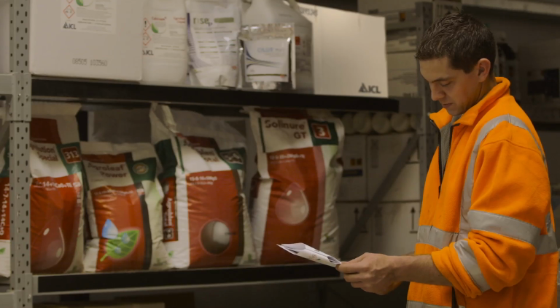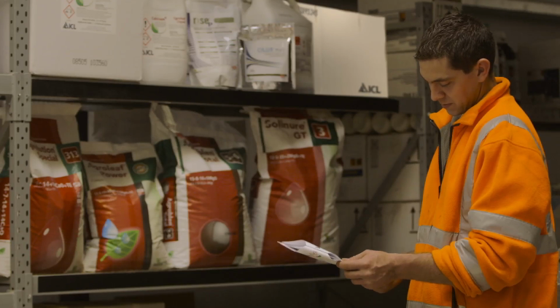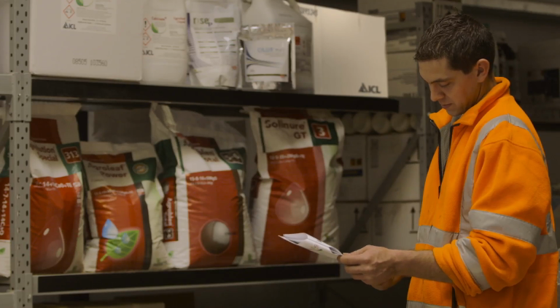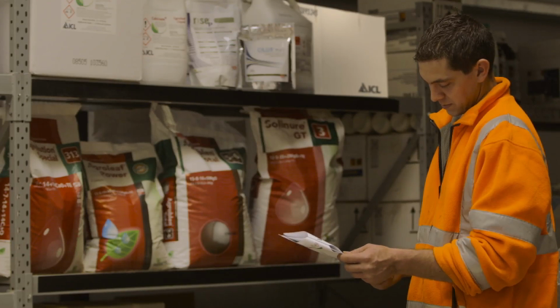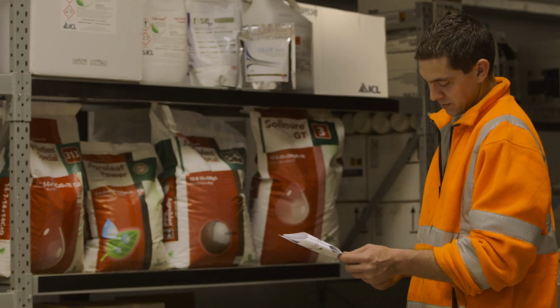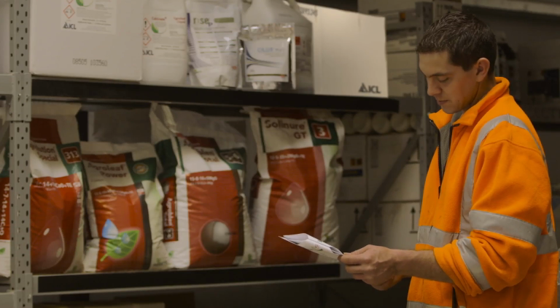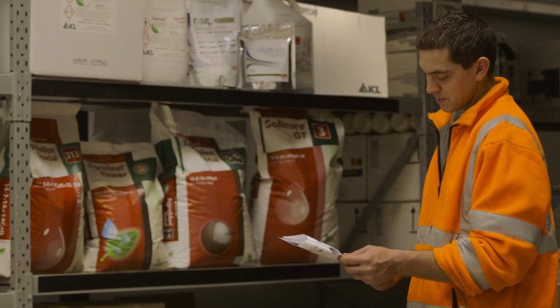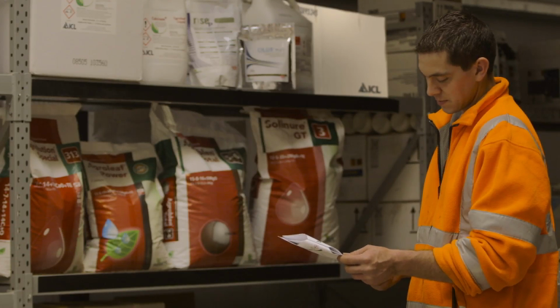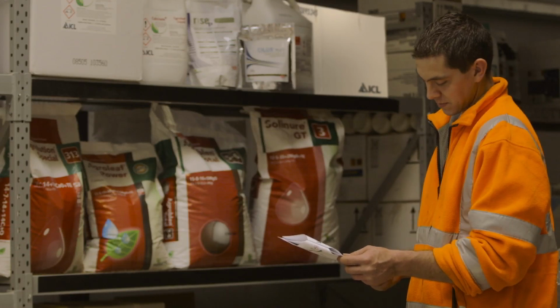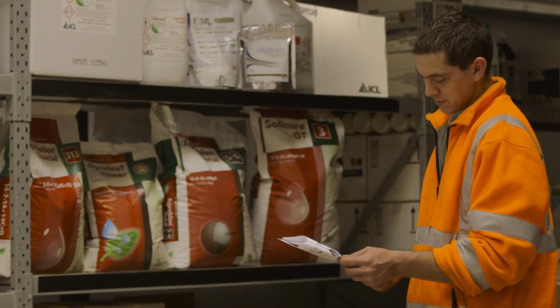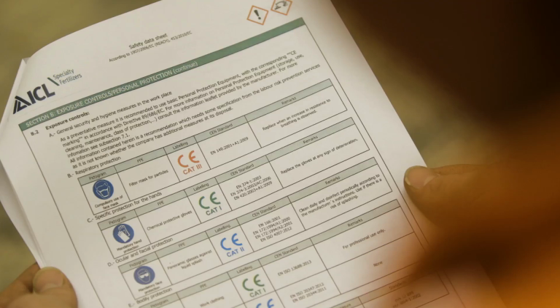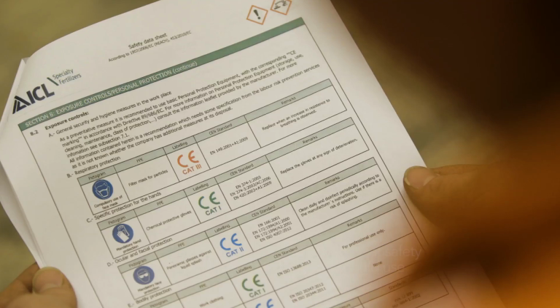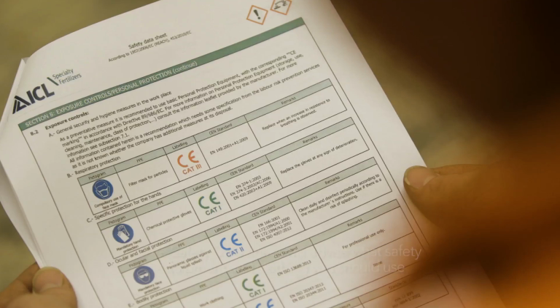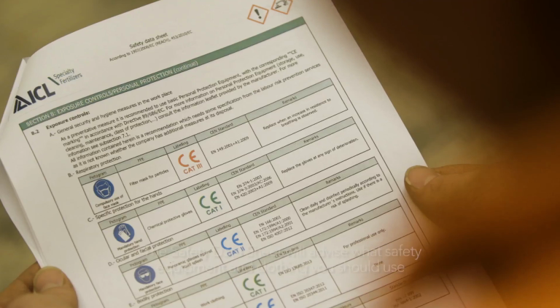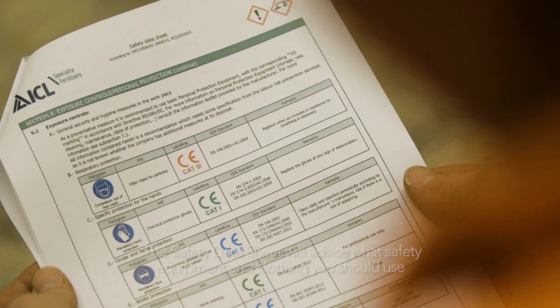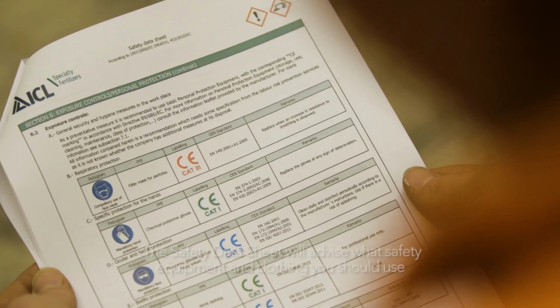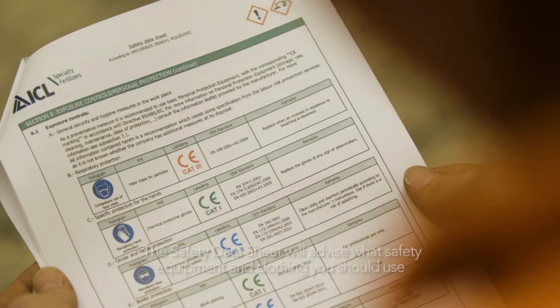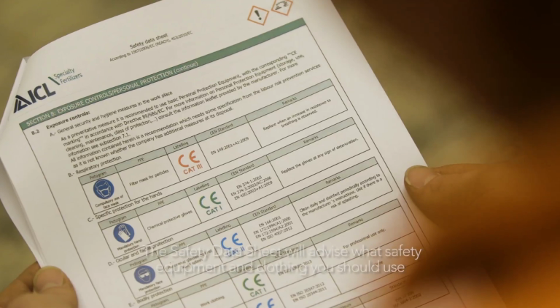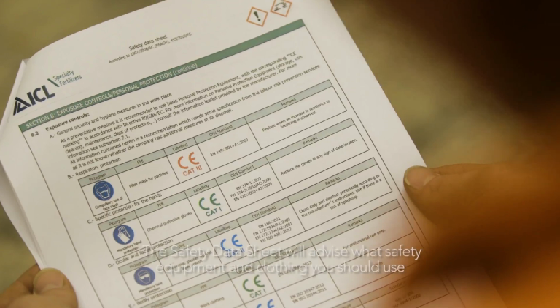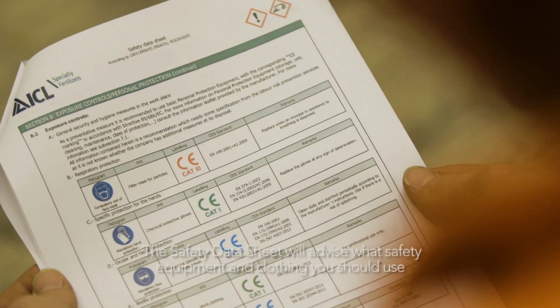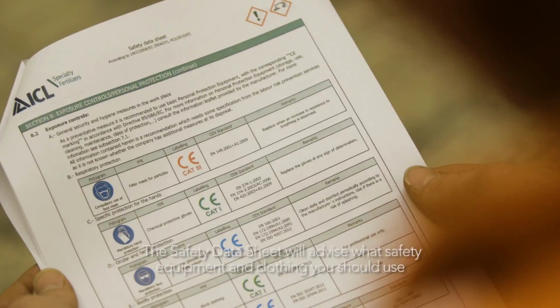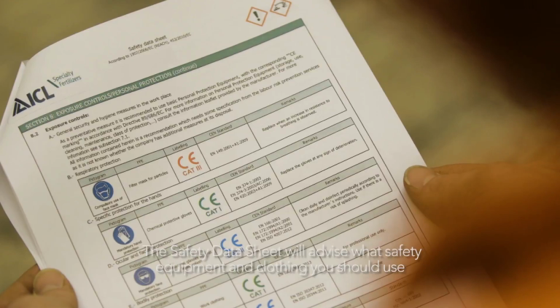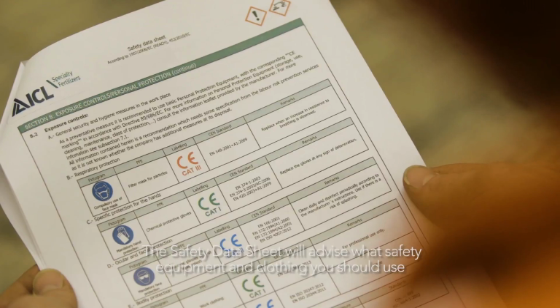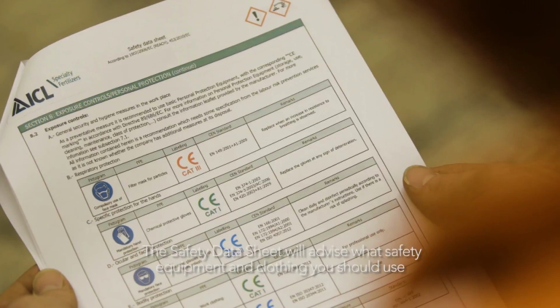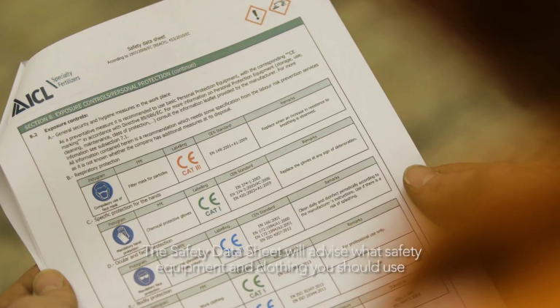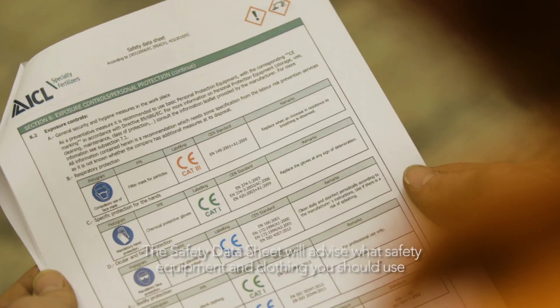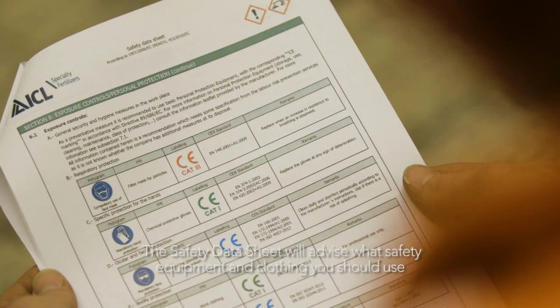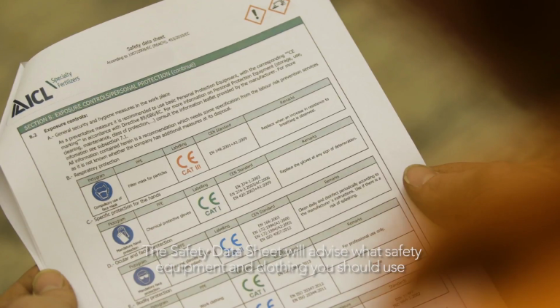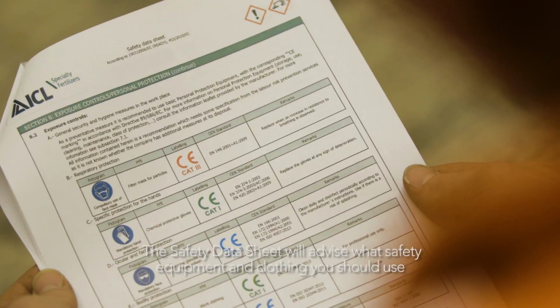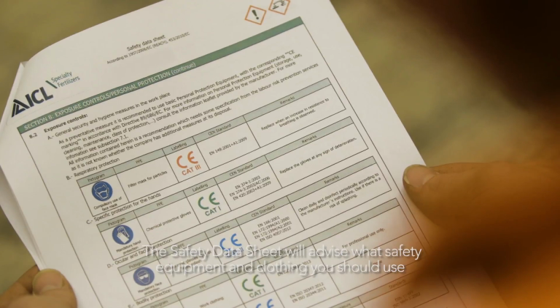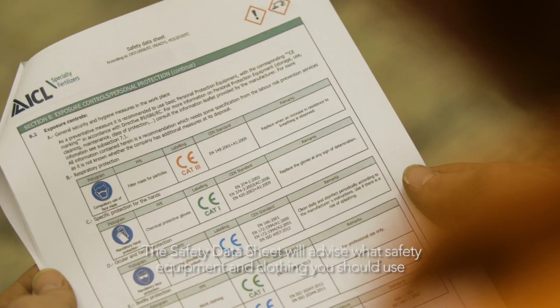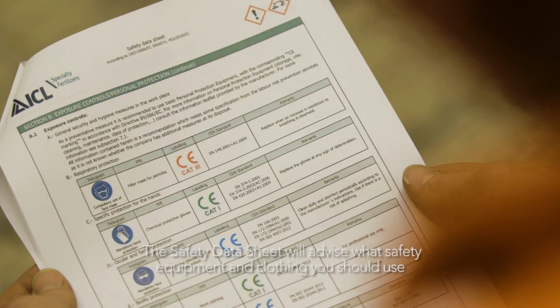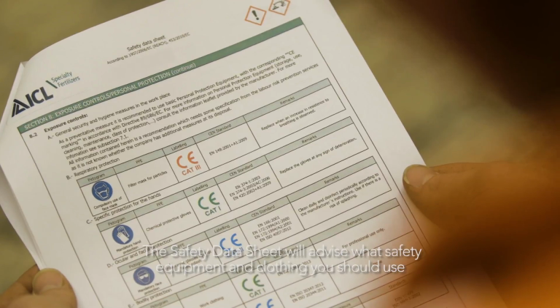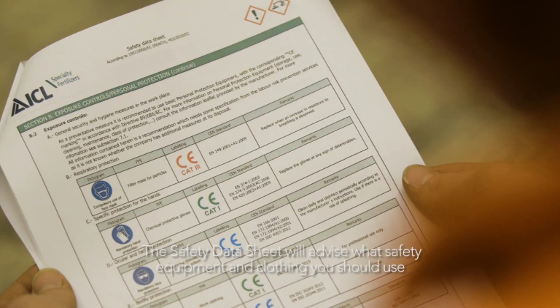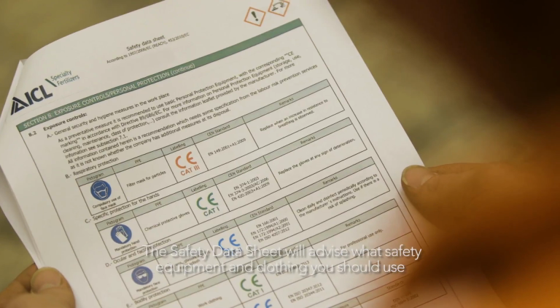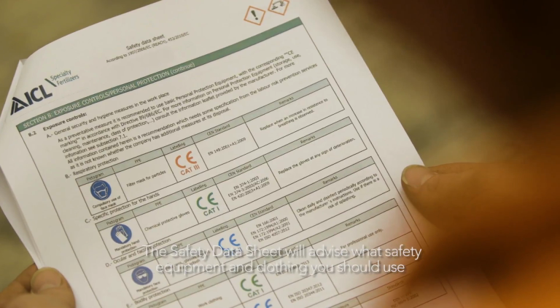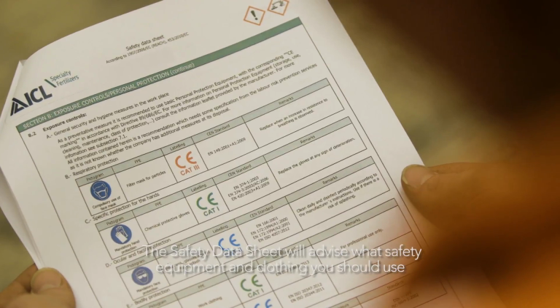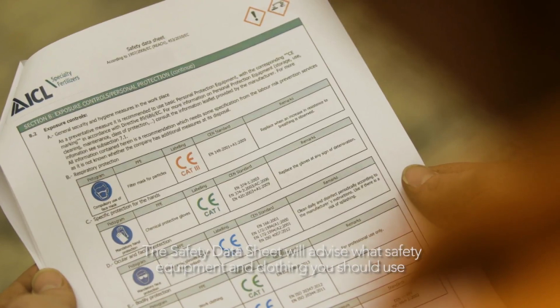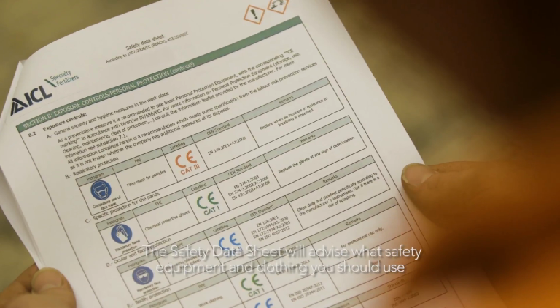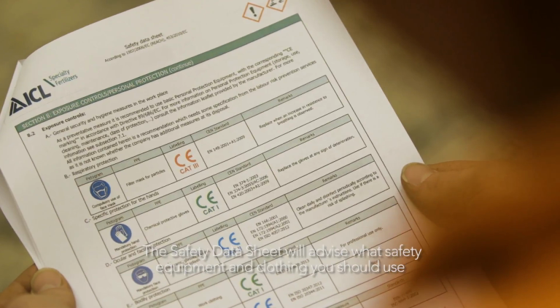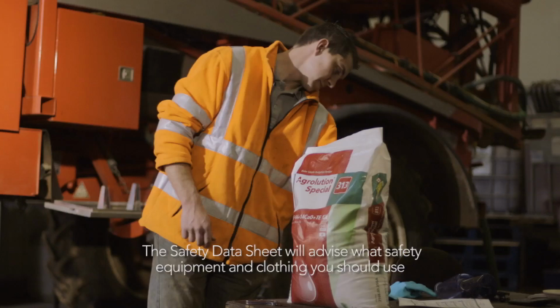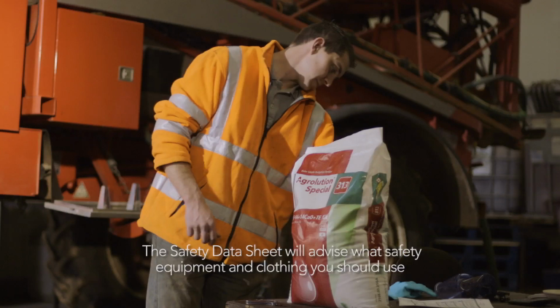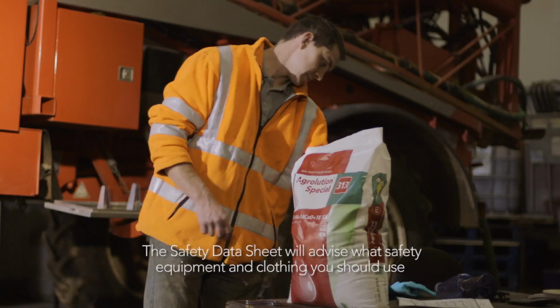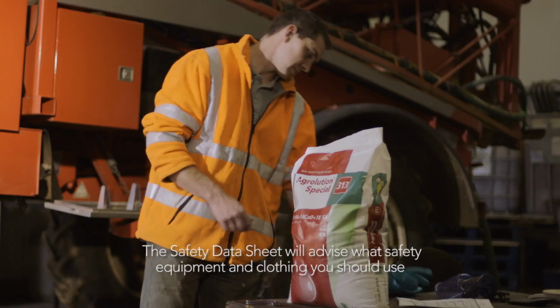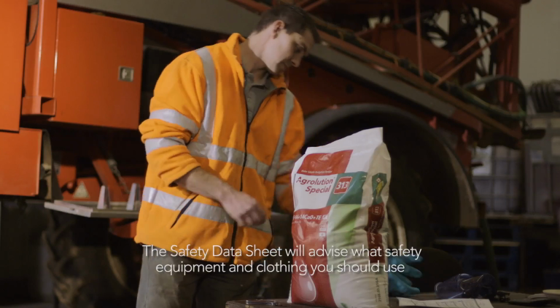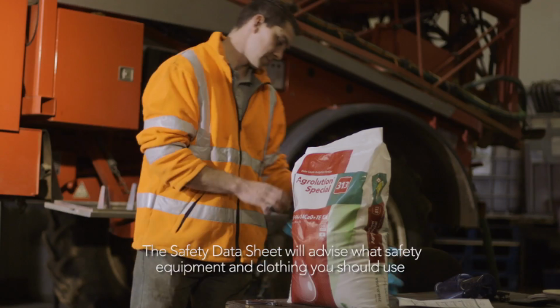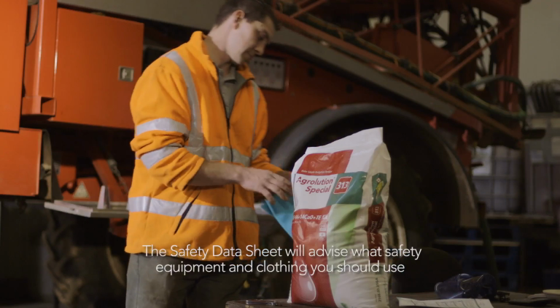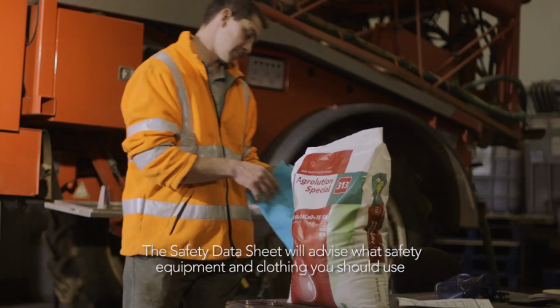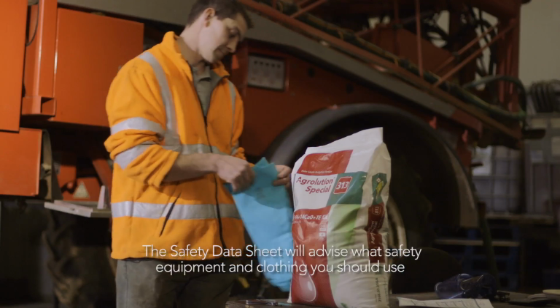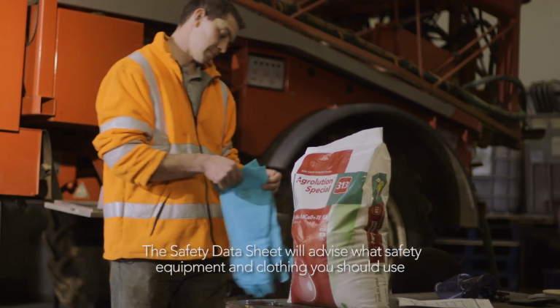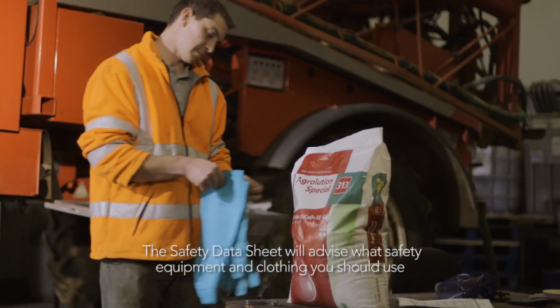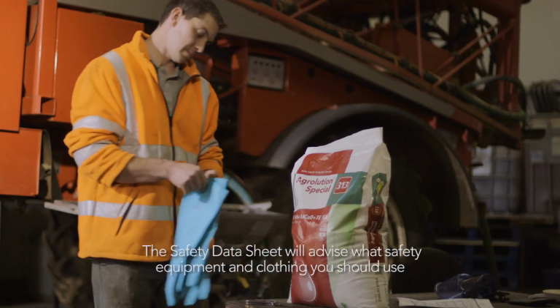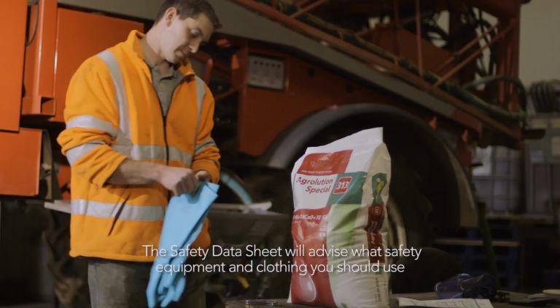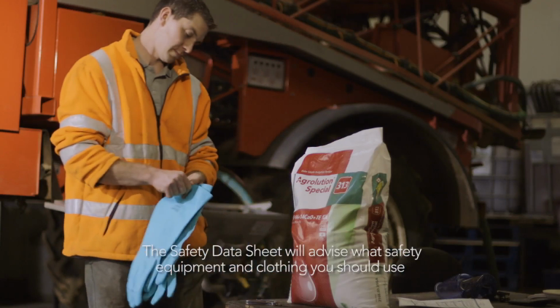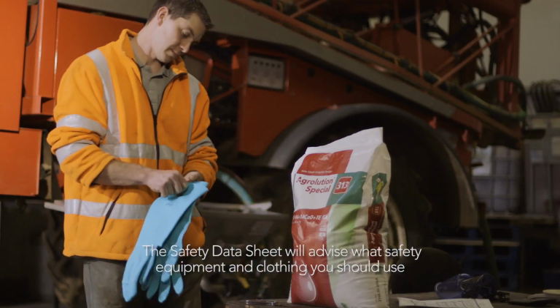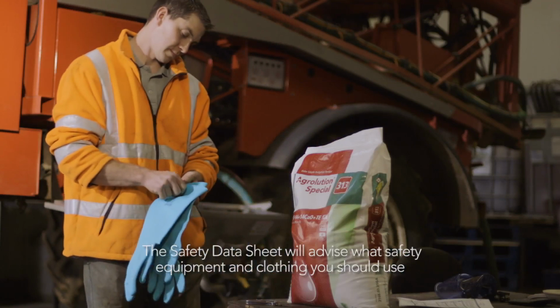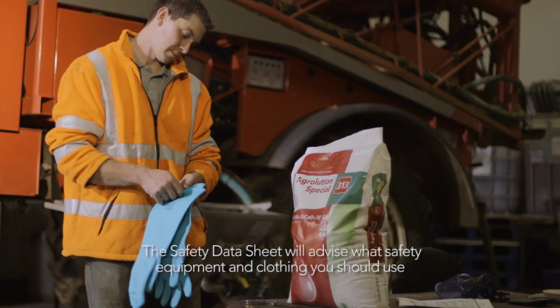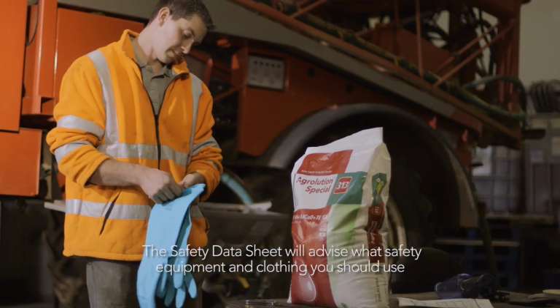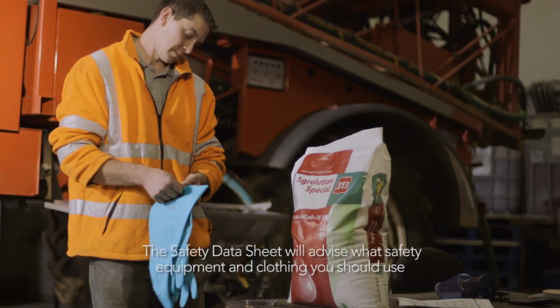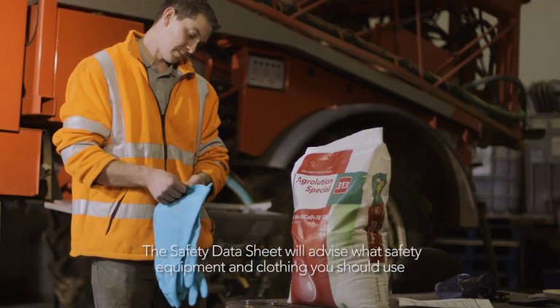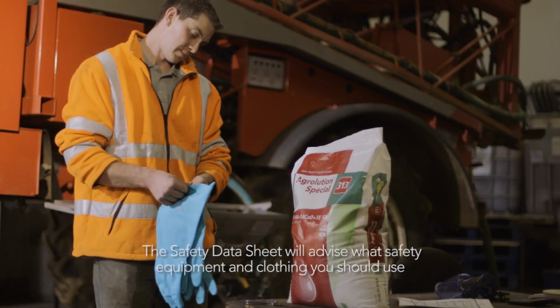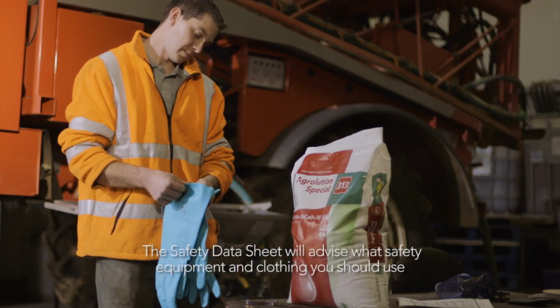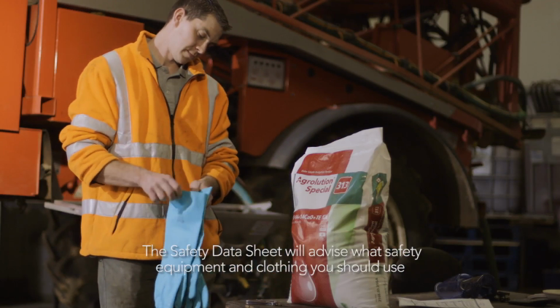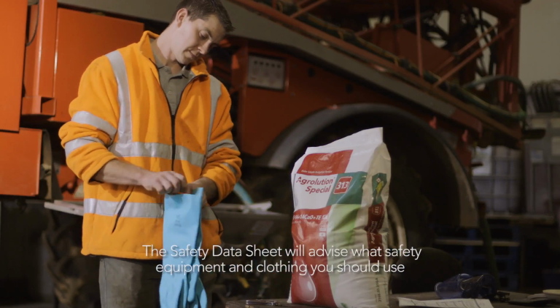Always have the safety data sheet to hand so you can see what safety equipment and clothing you should use when handling the product.